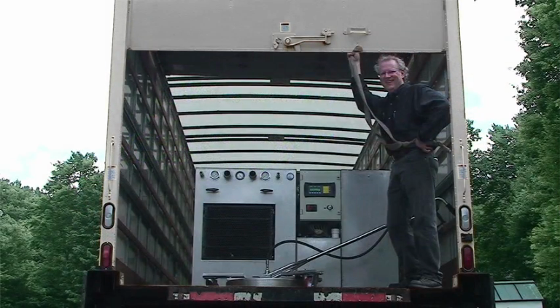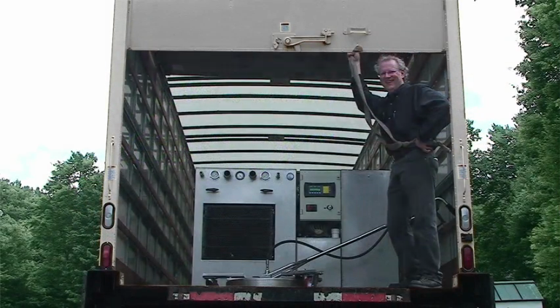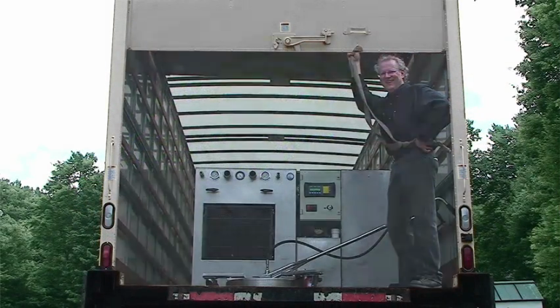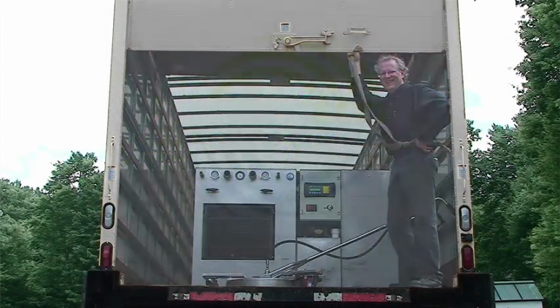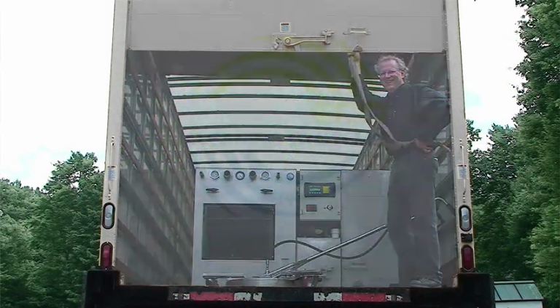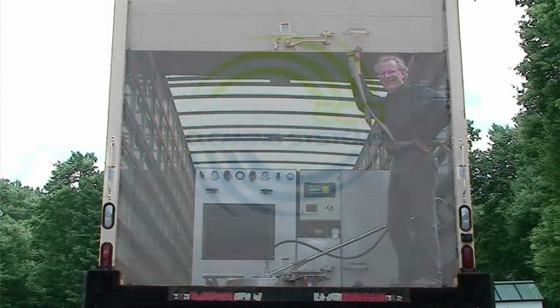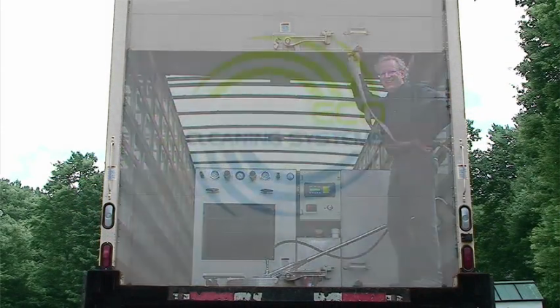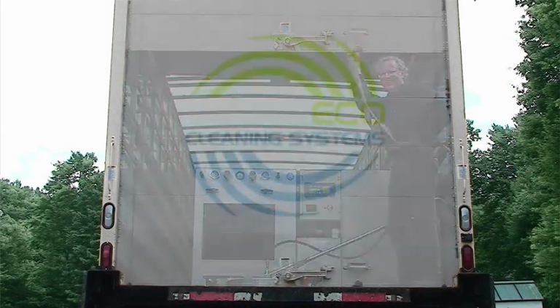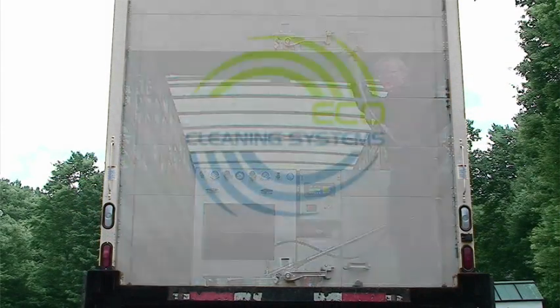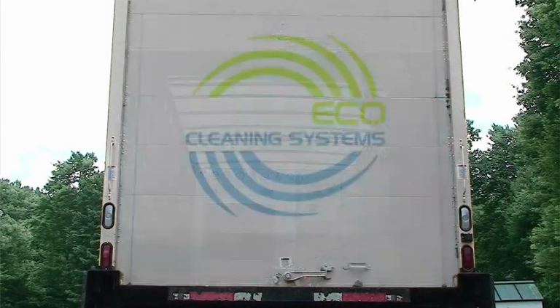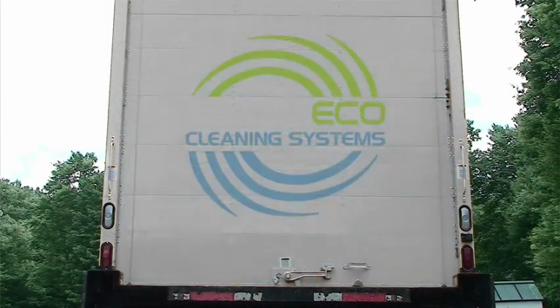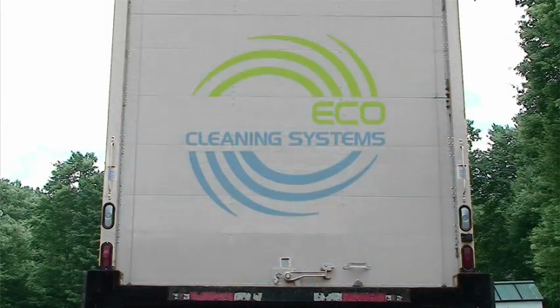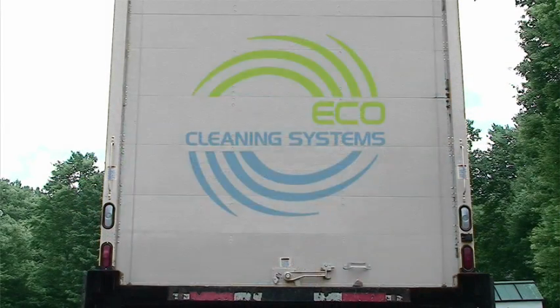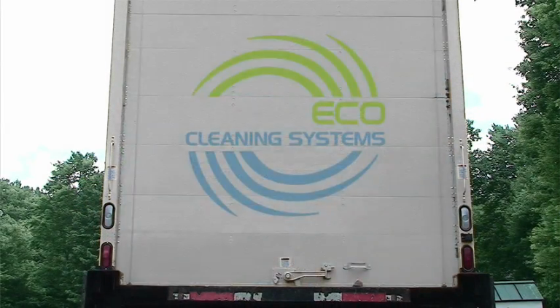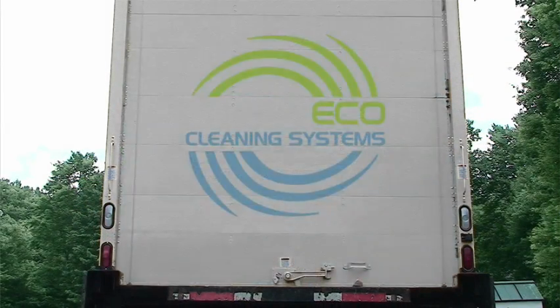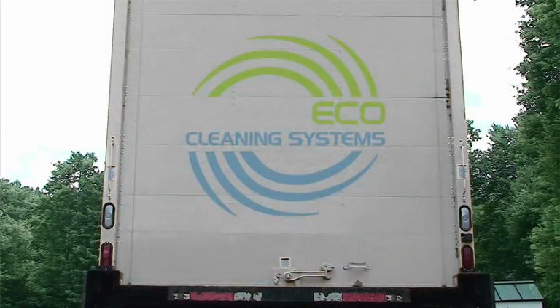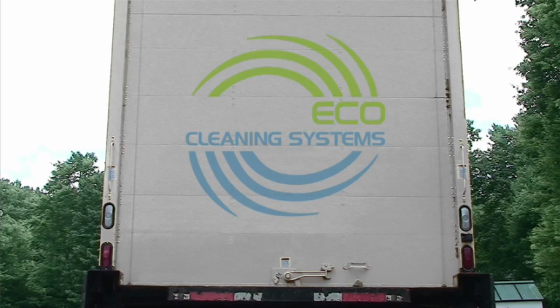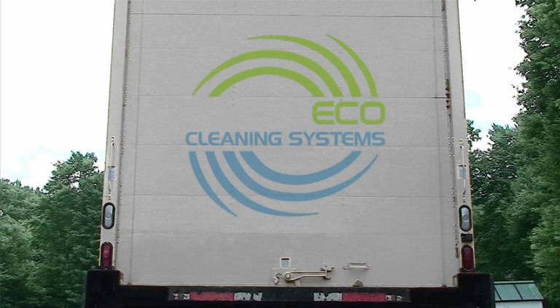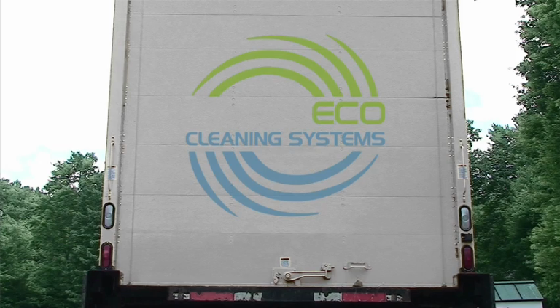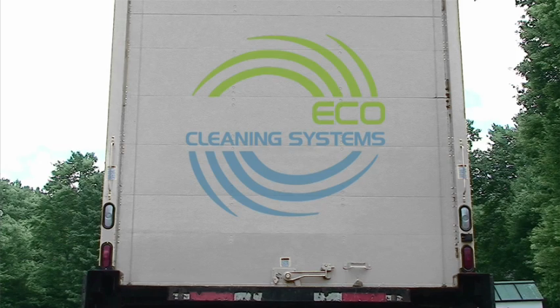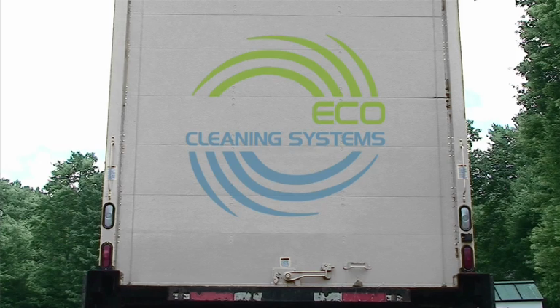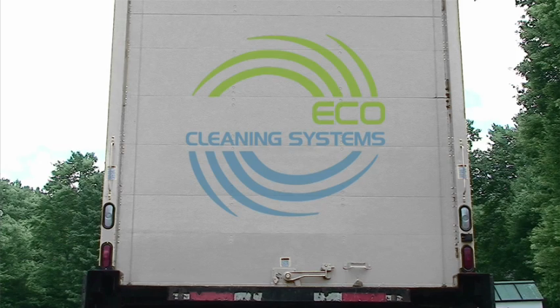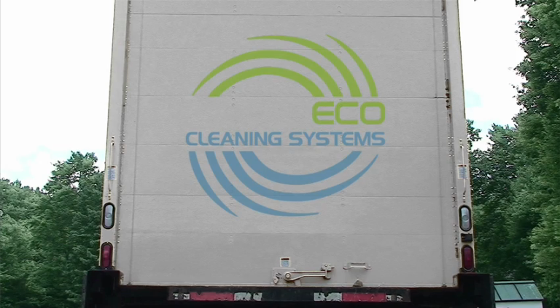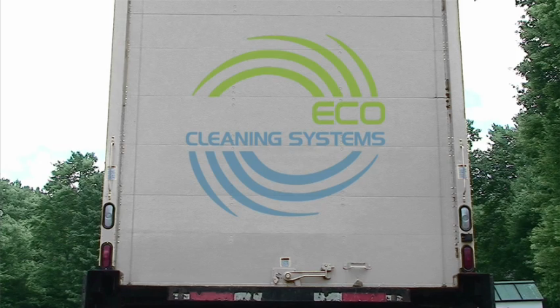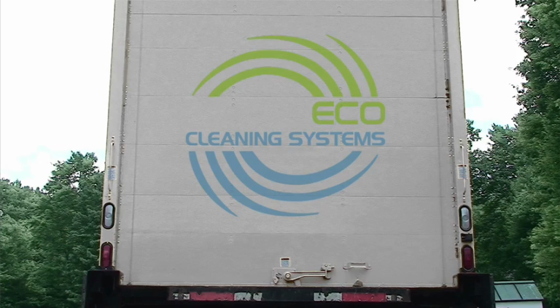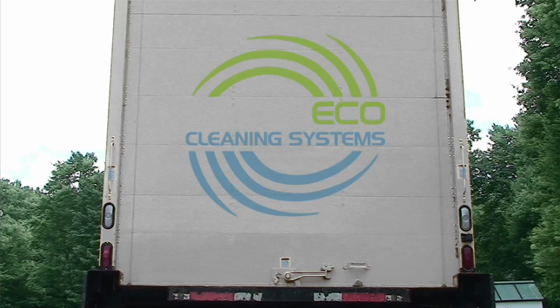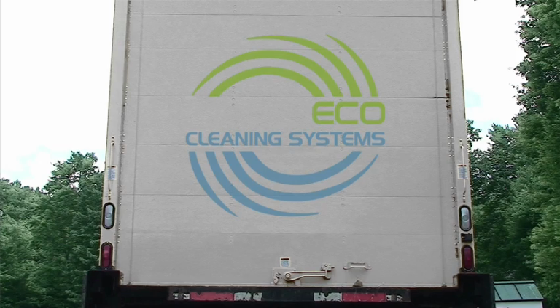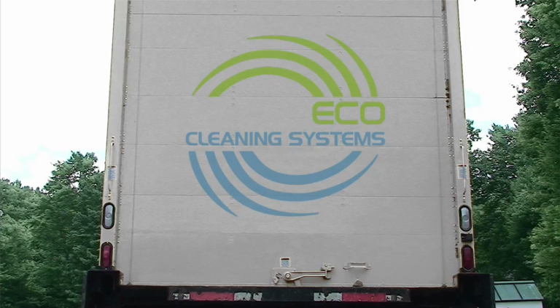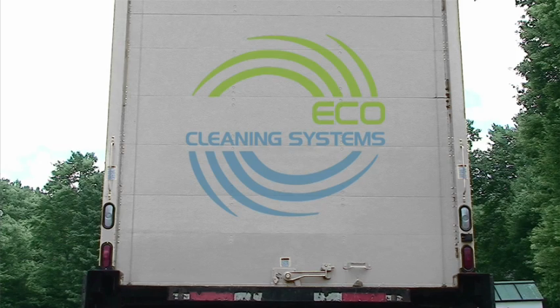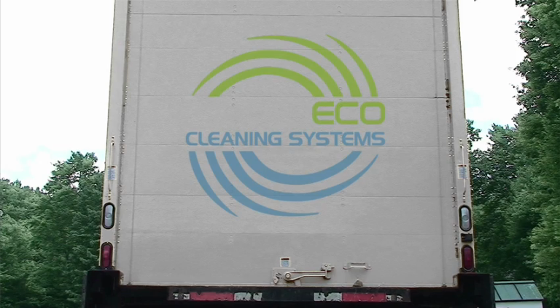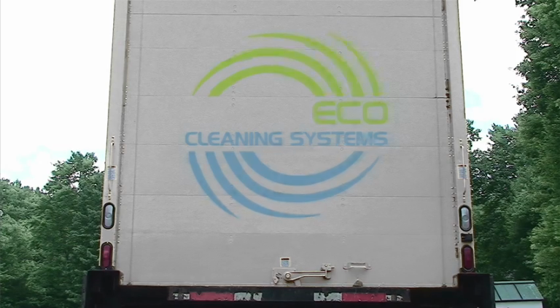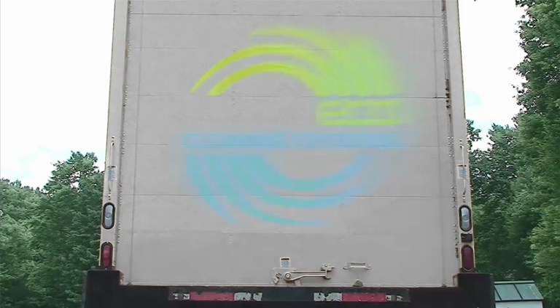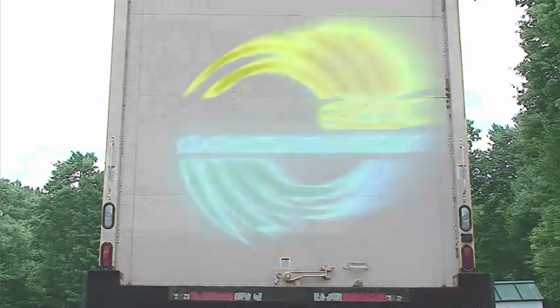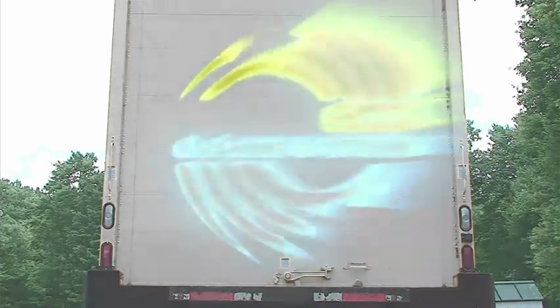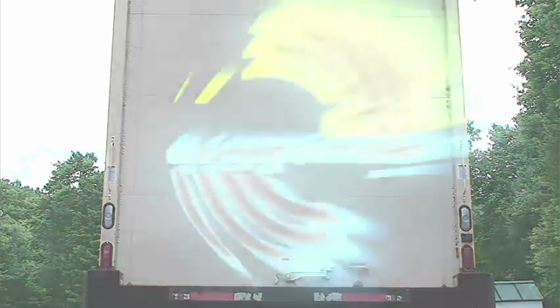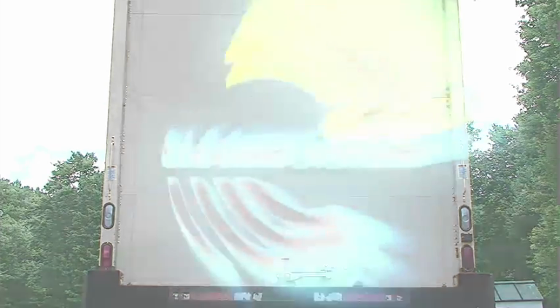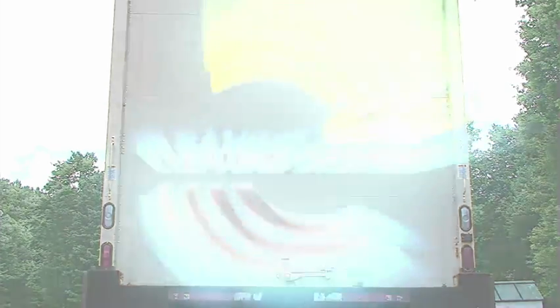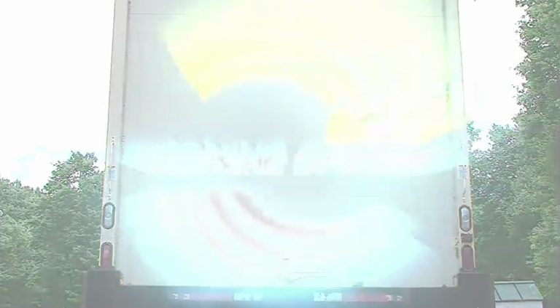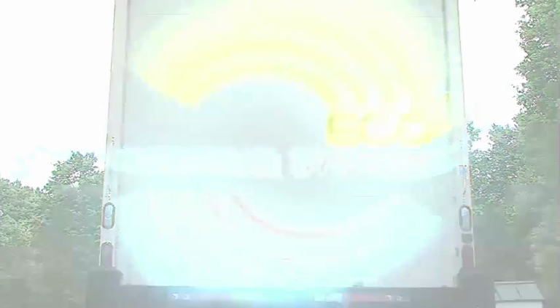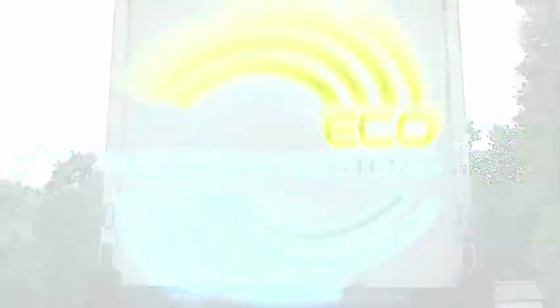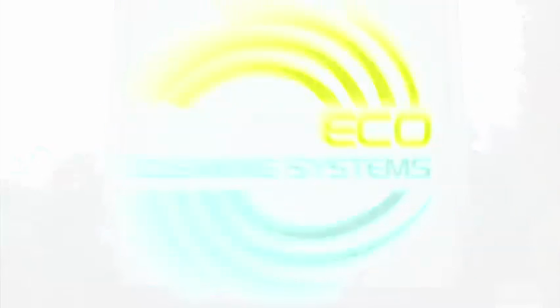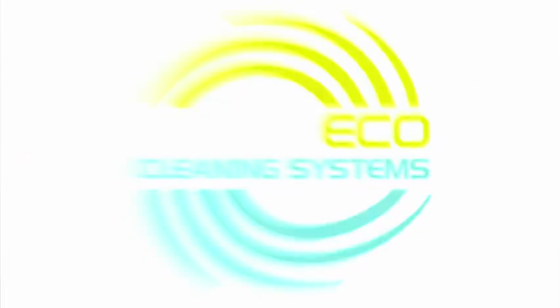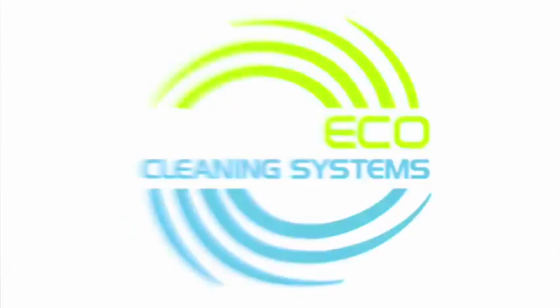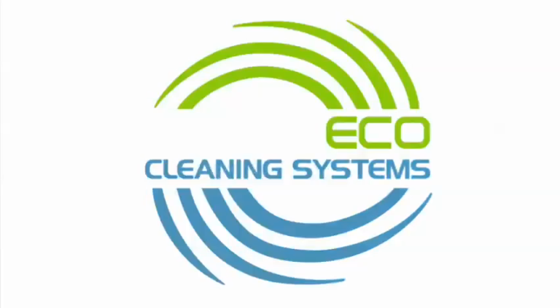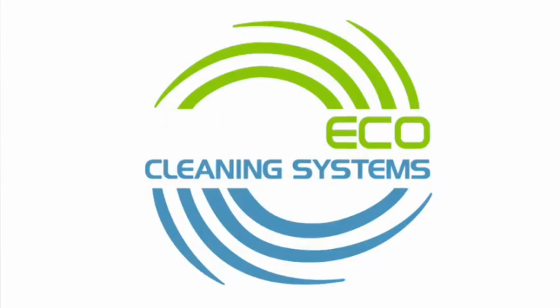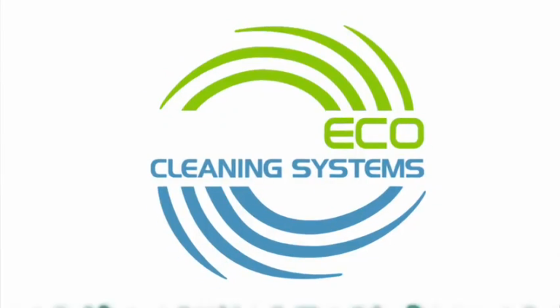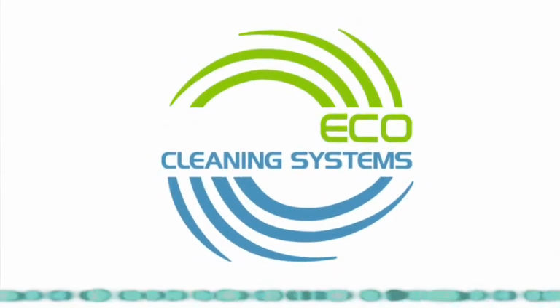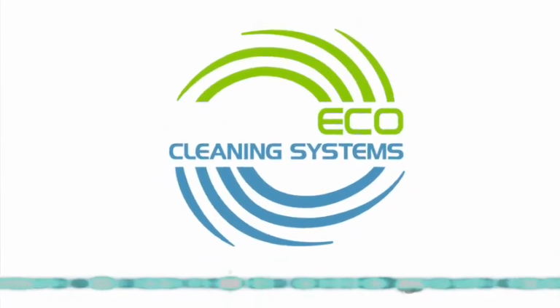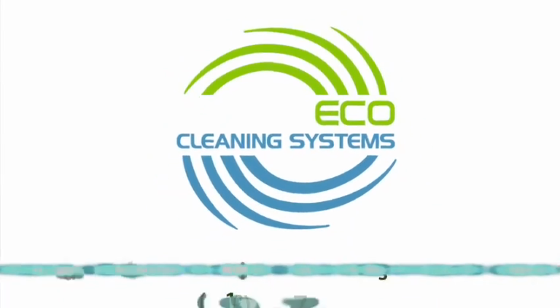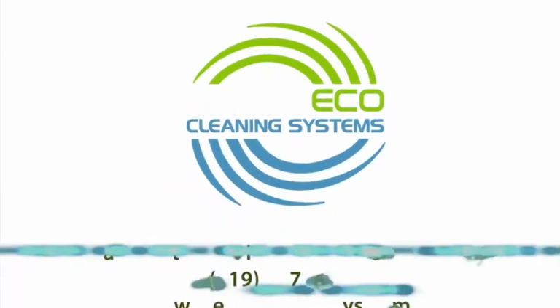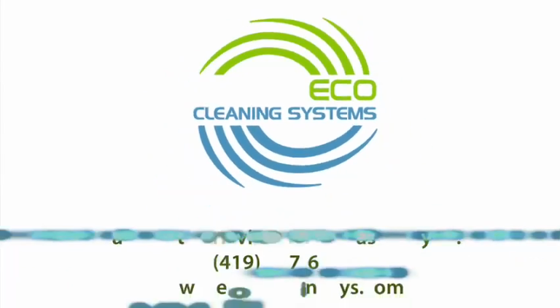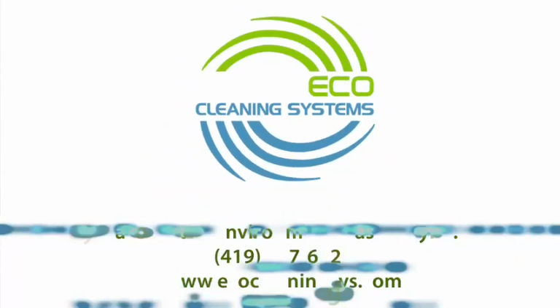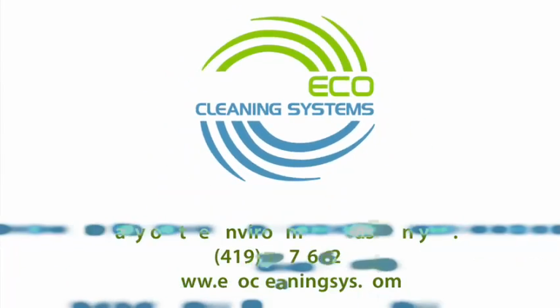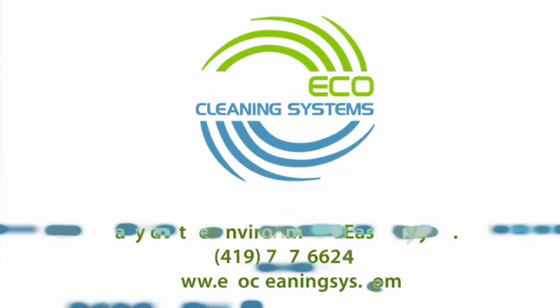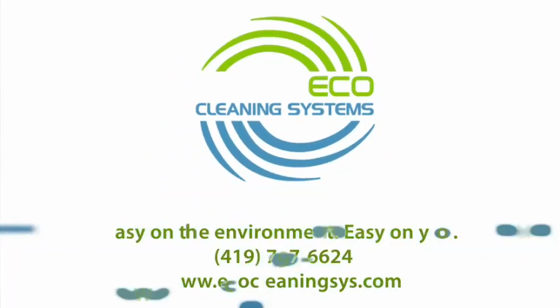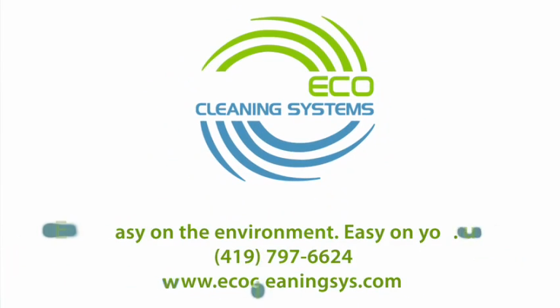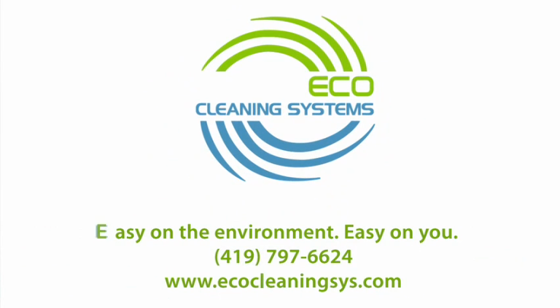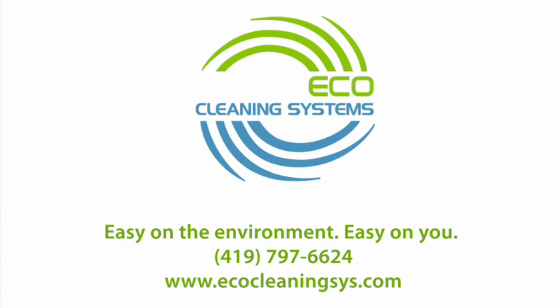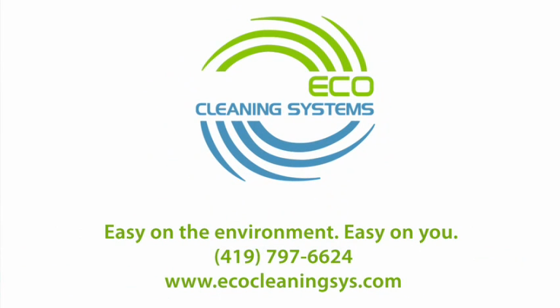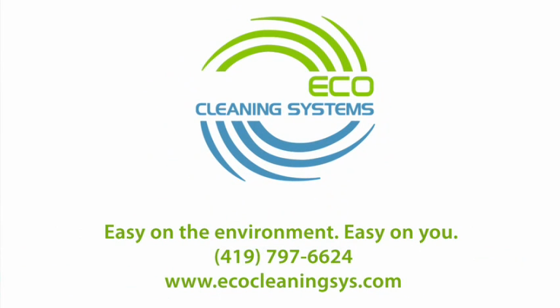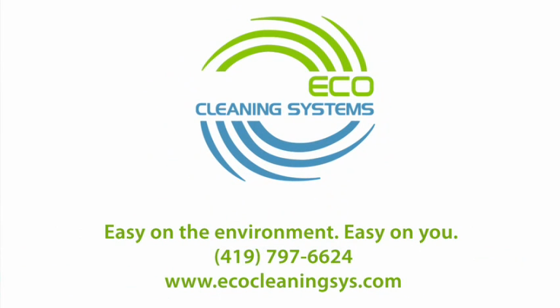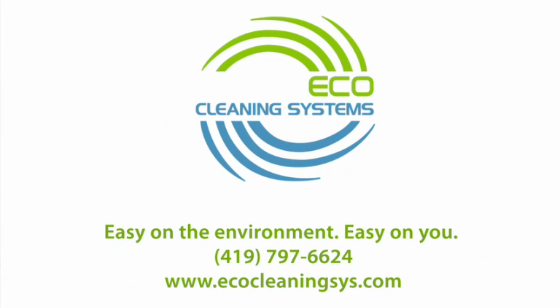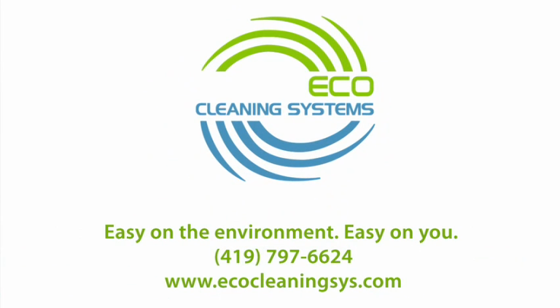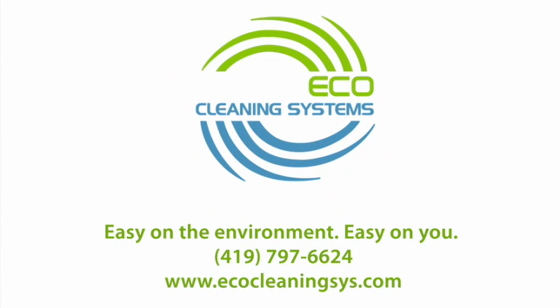For a personal demonstration or to purchase a HydroRecycline for your business, contact us at EcoCleaning Systems.